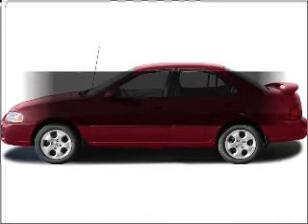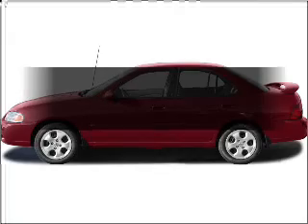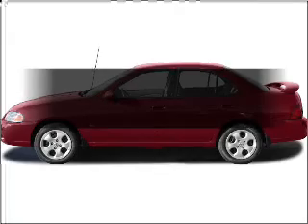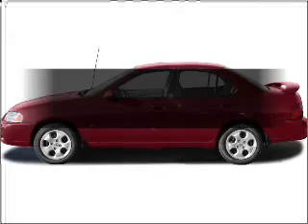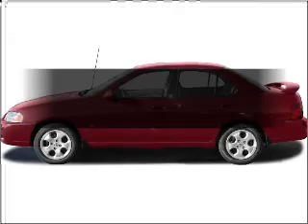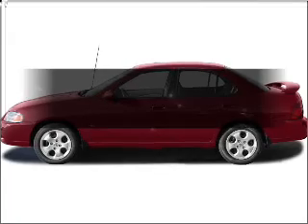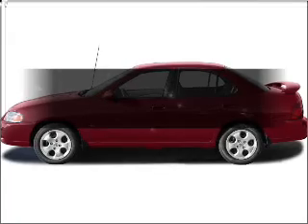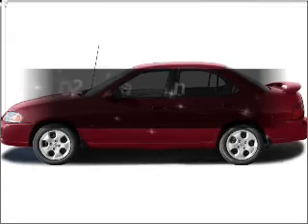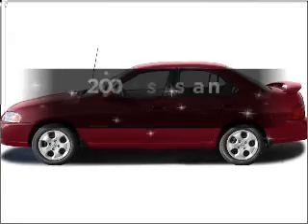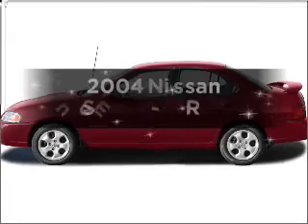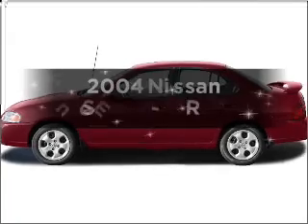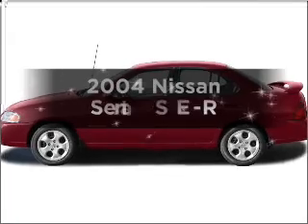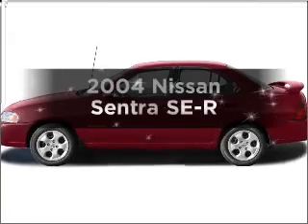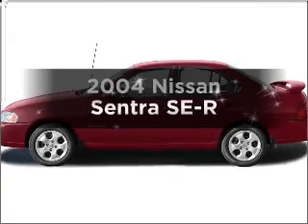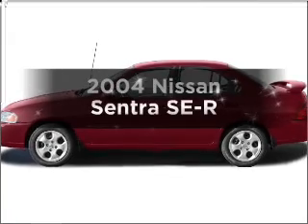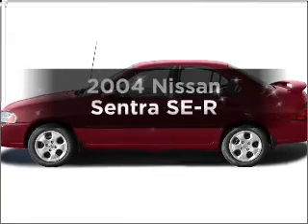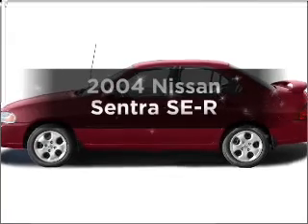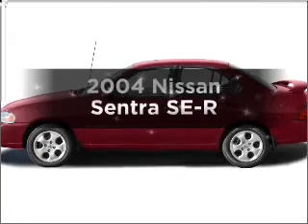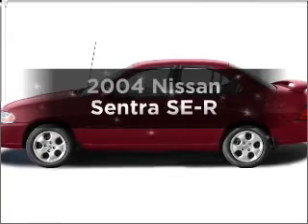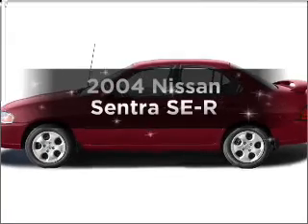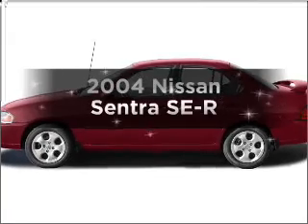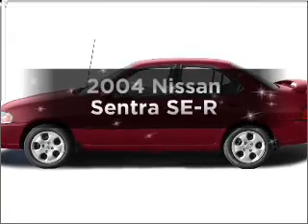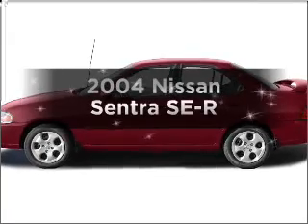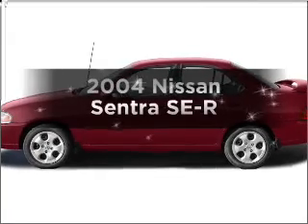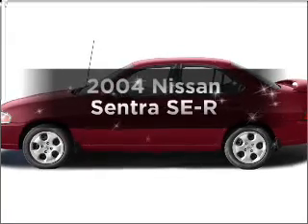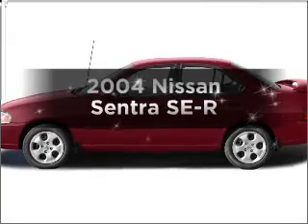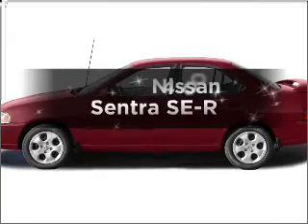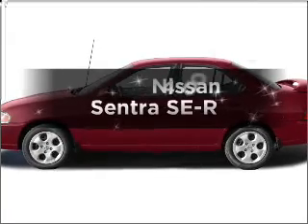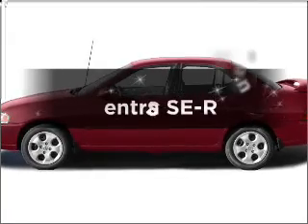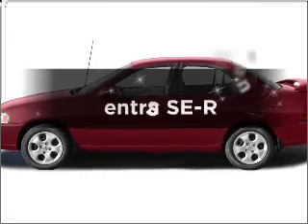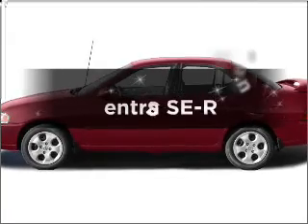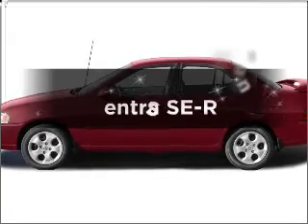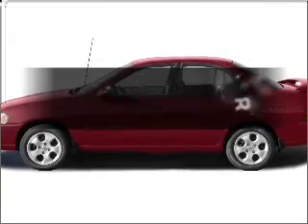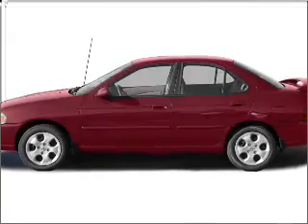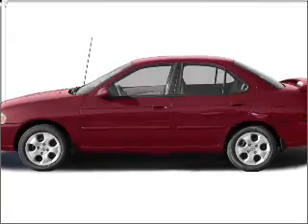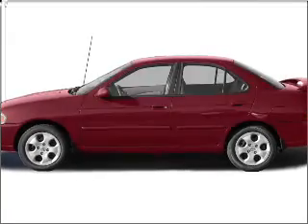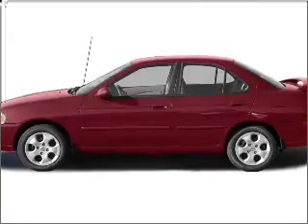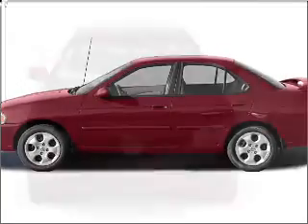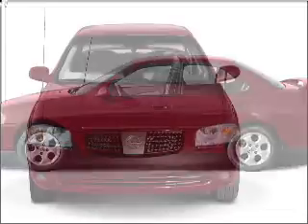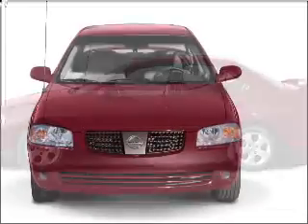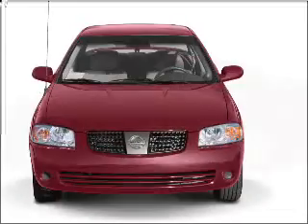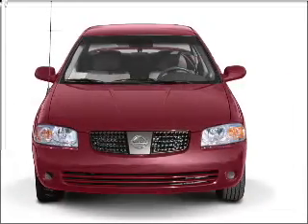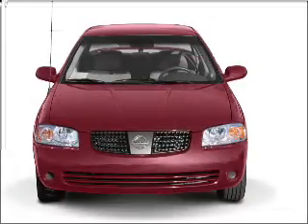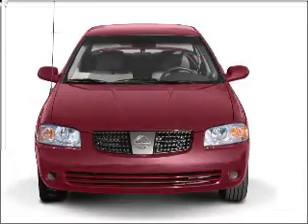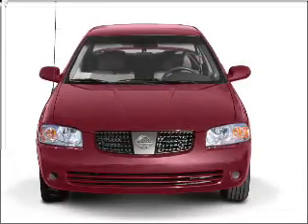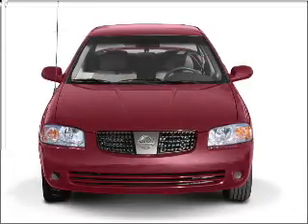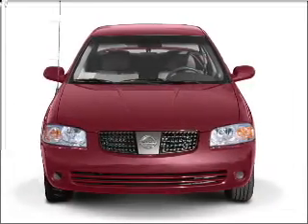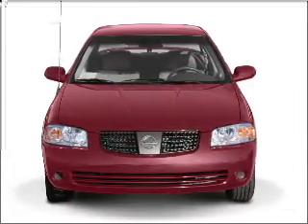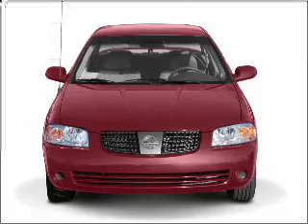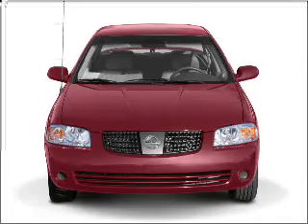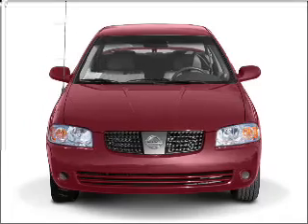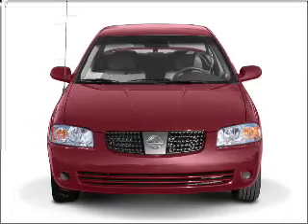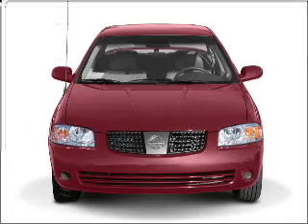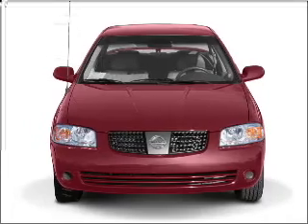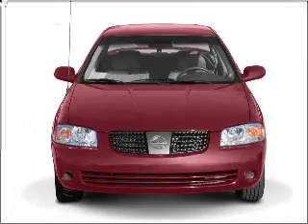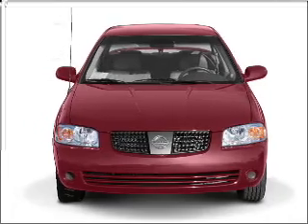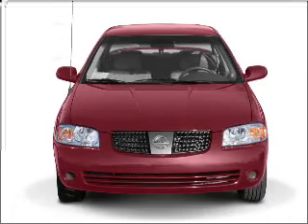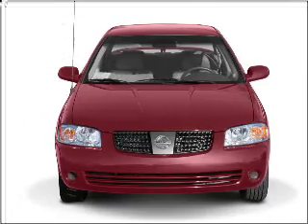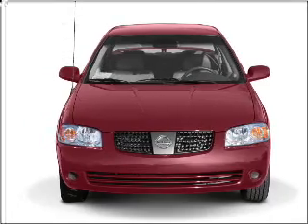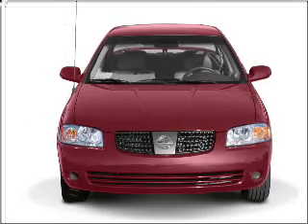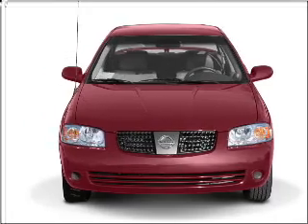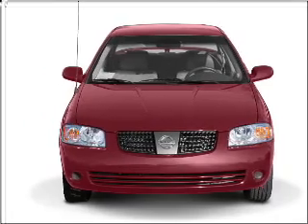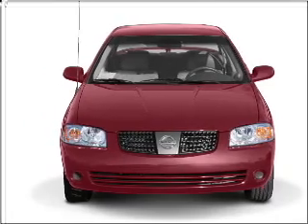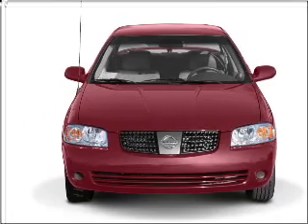Get noticed in this 2004 Nissan Sentra. If you're looking for an automobile with great attributes, look no further.